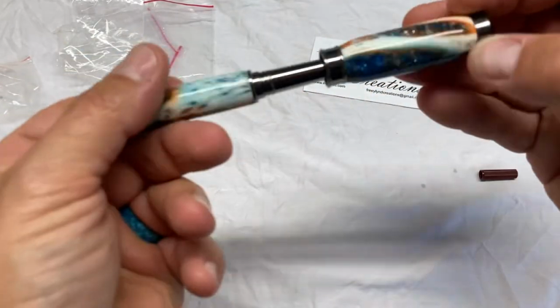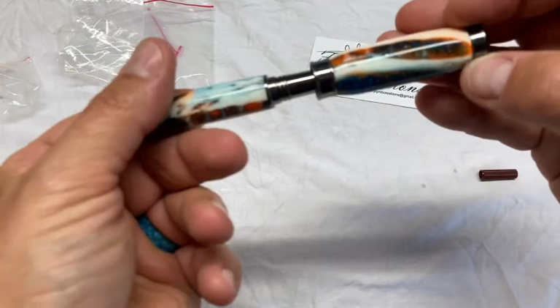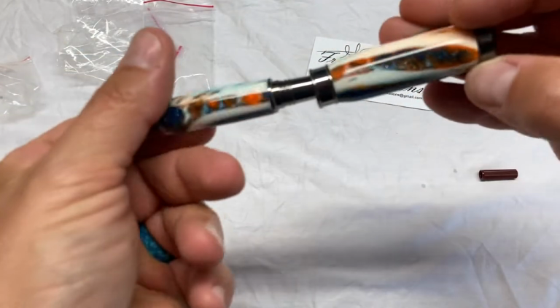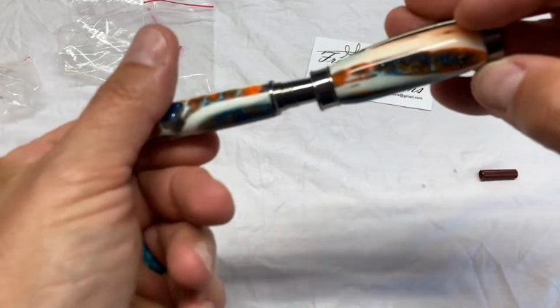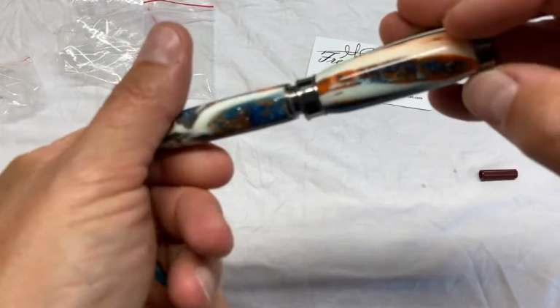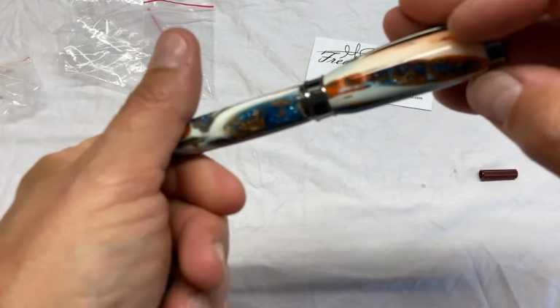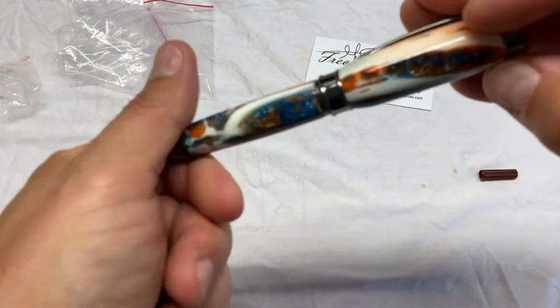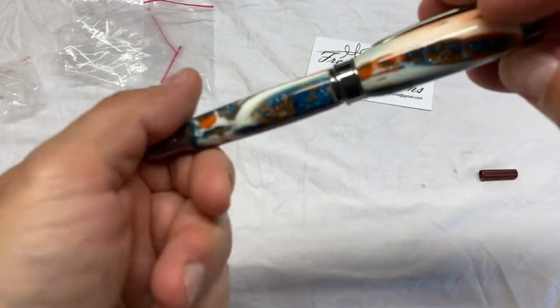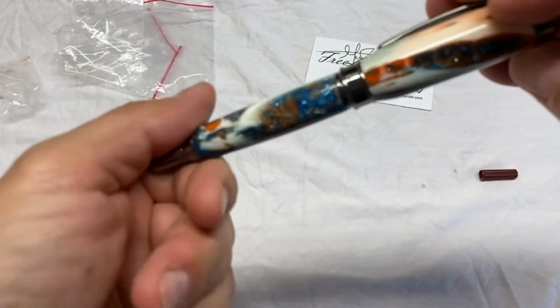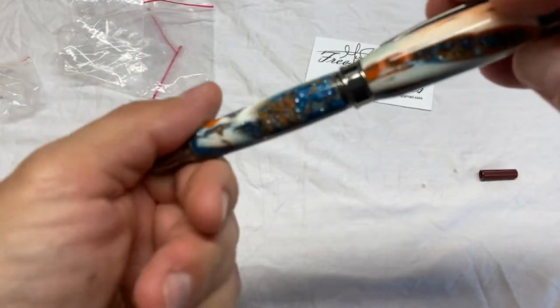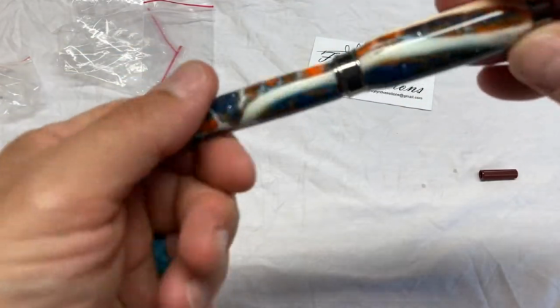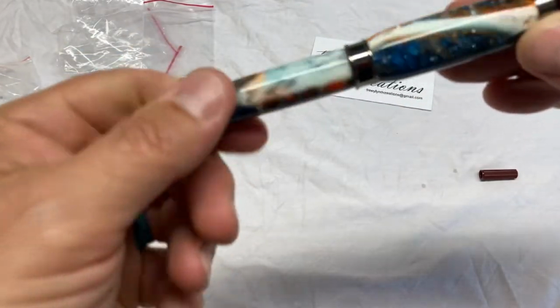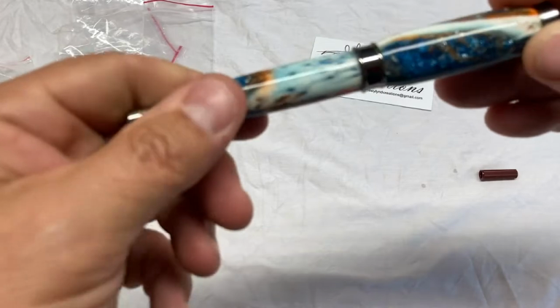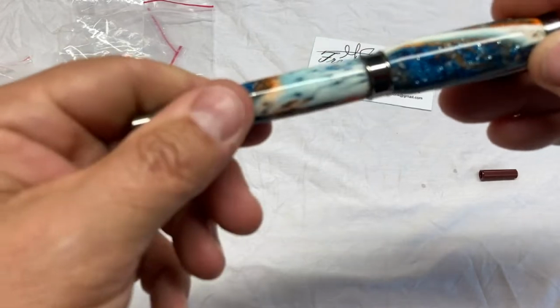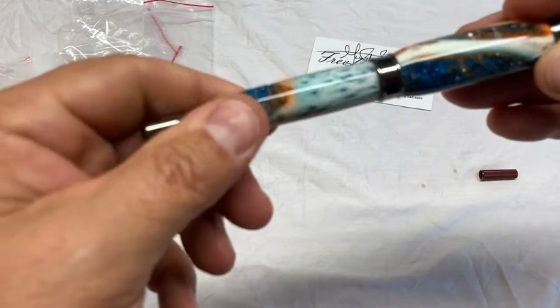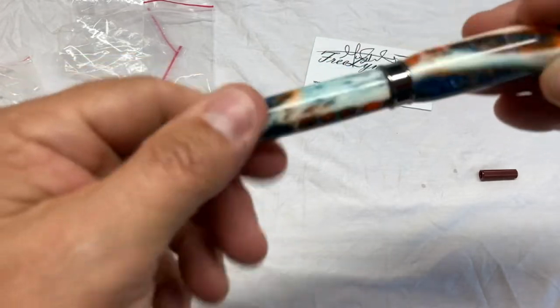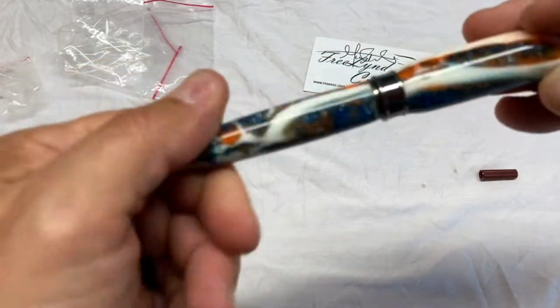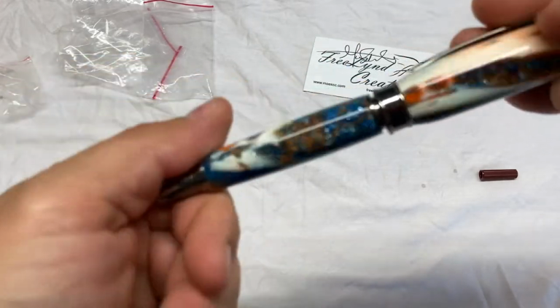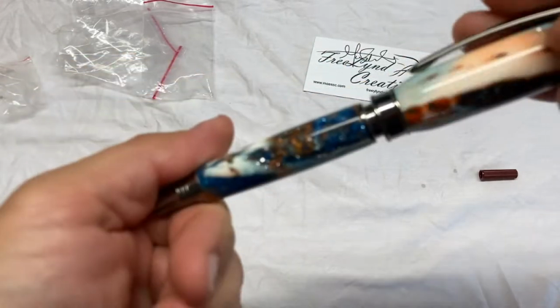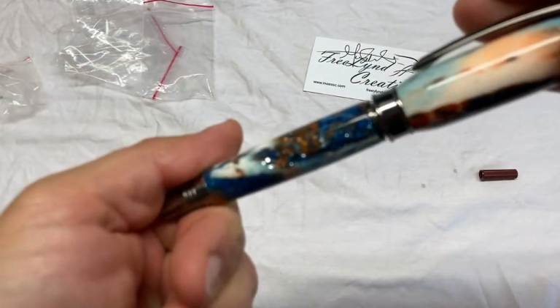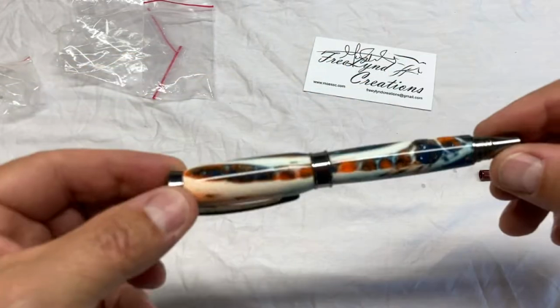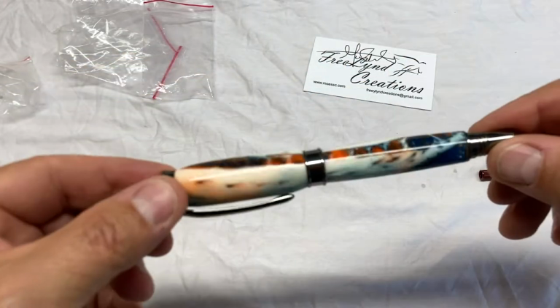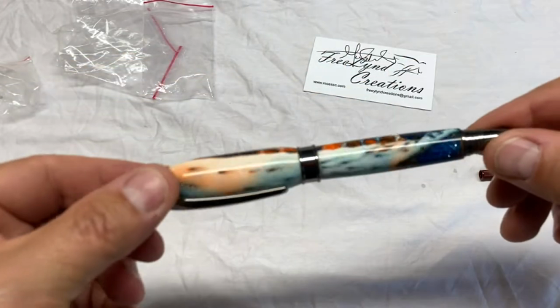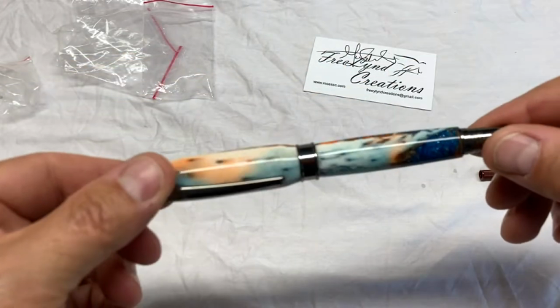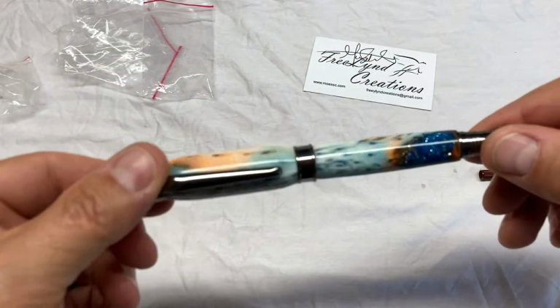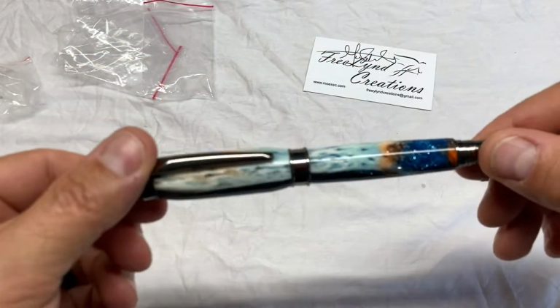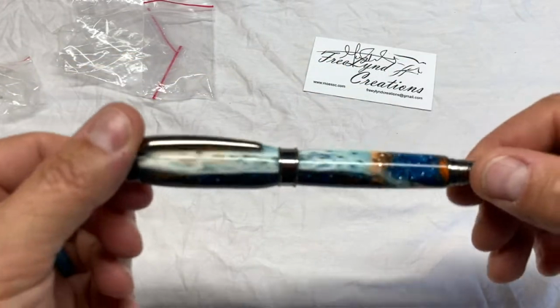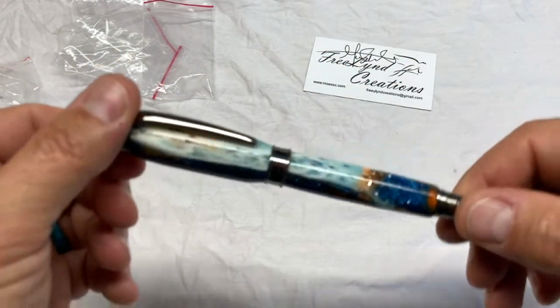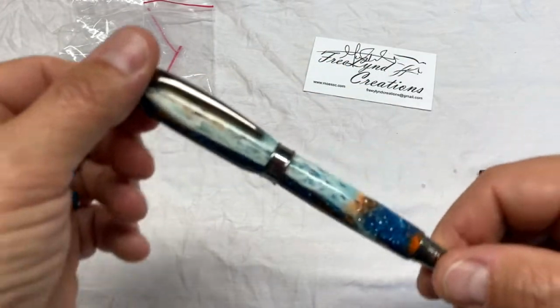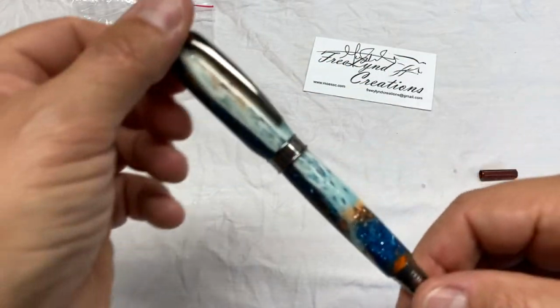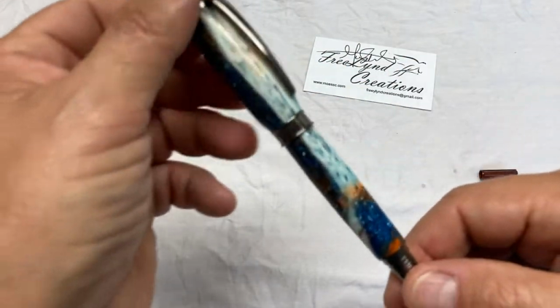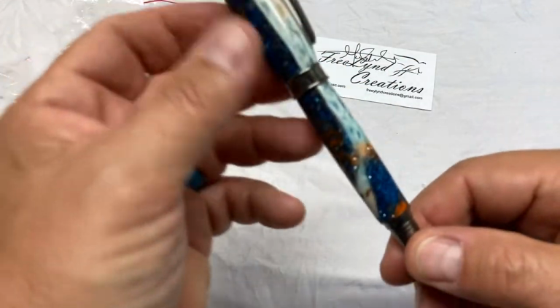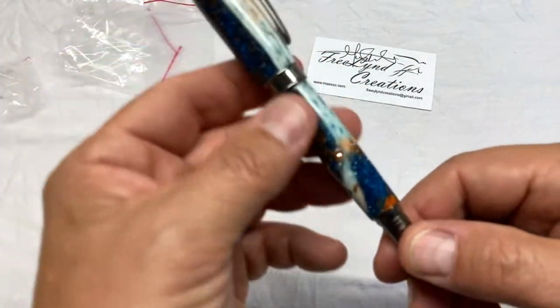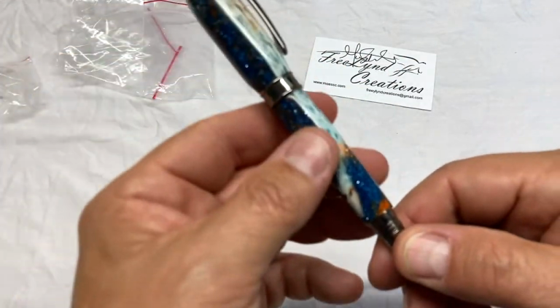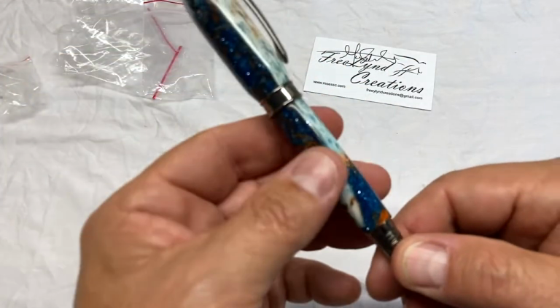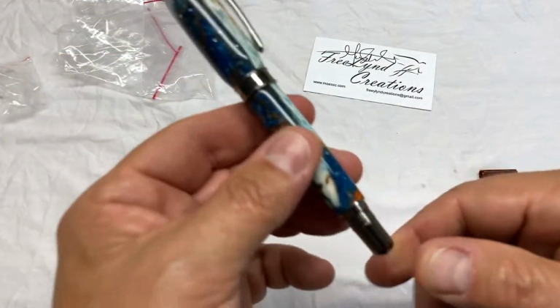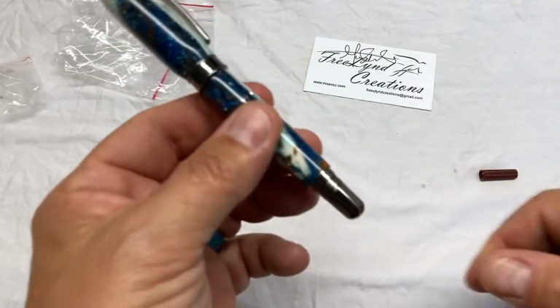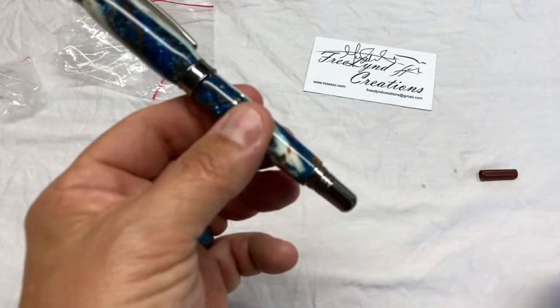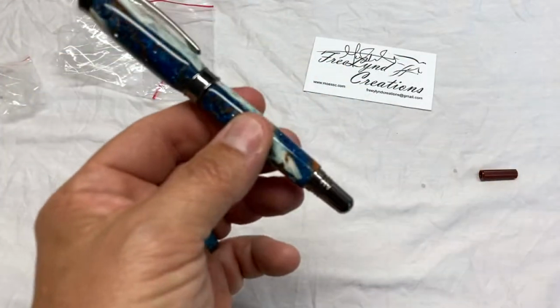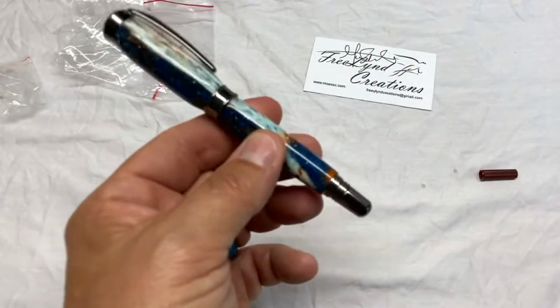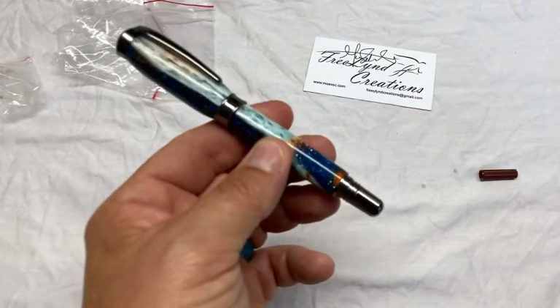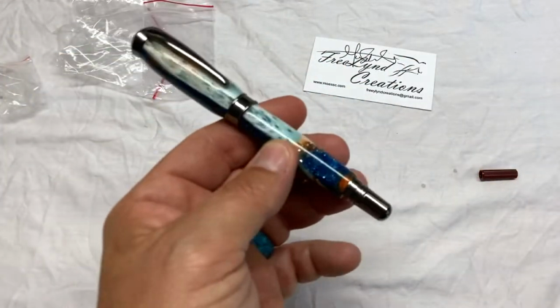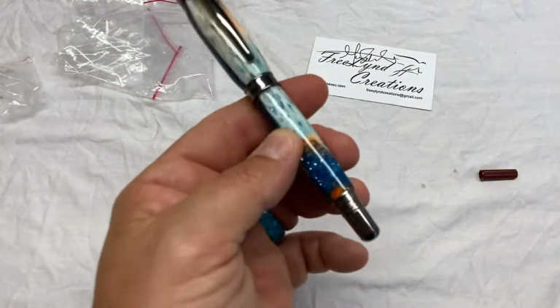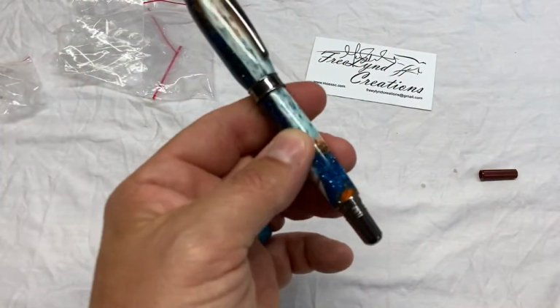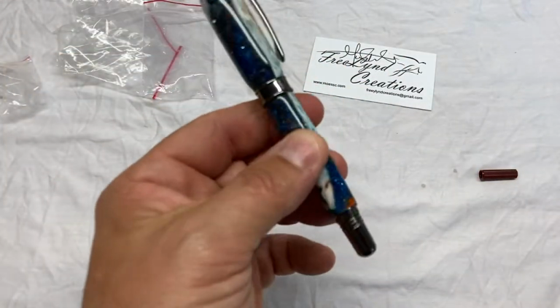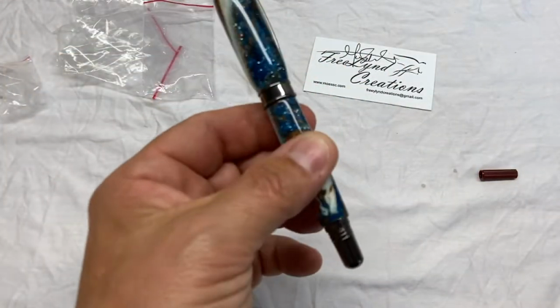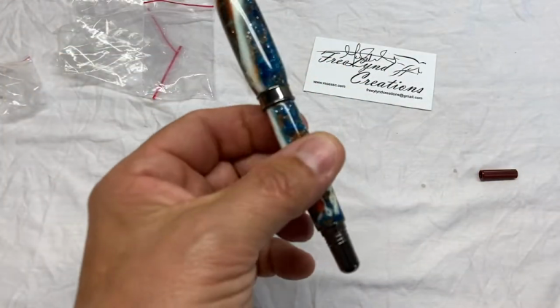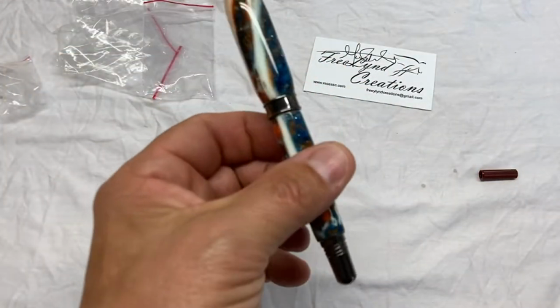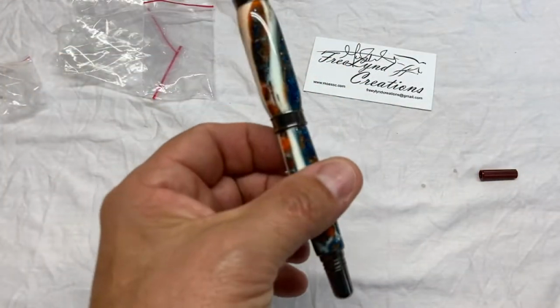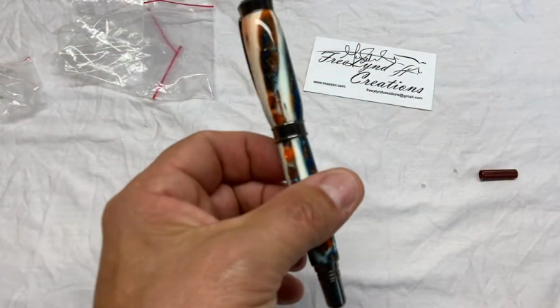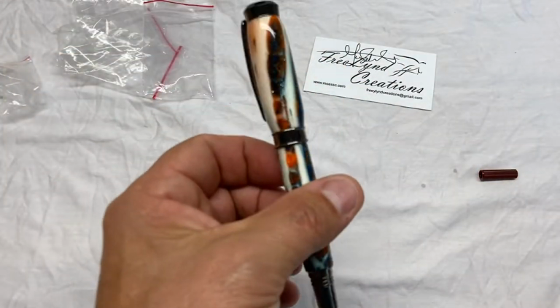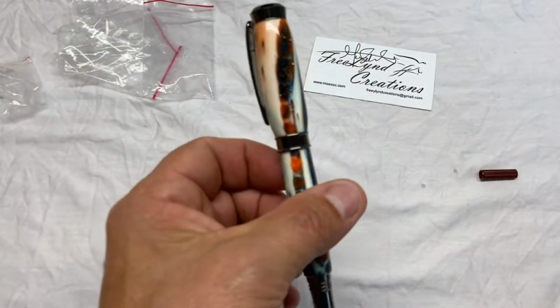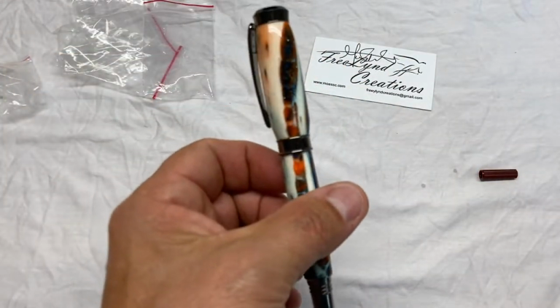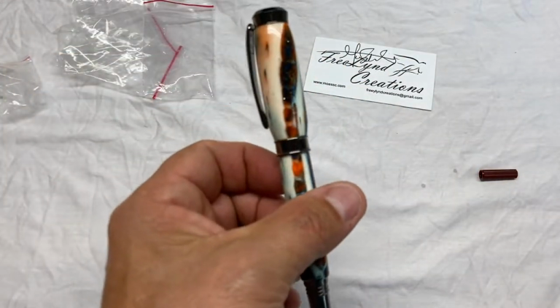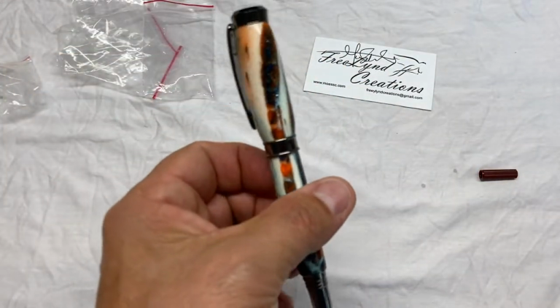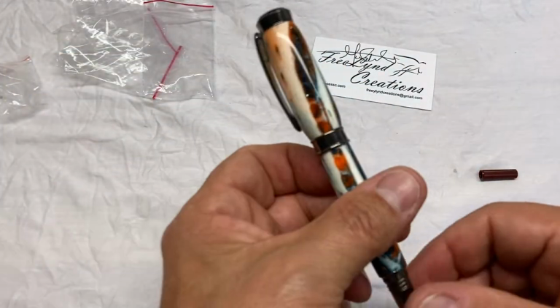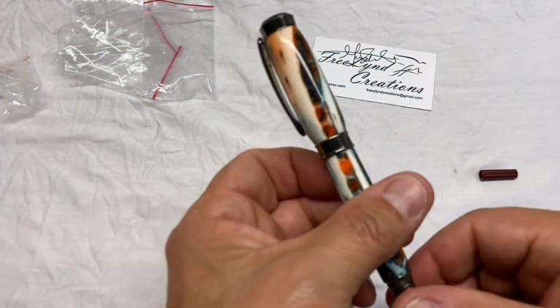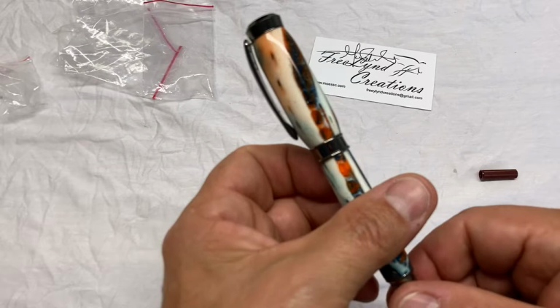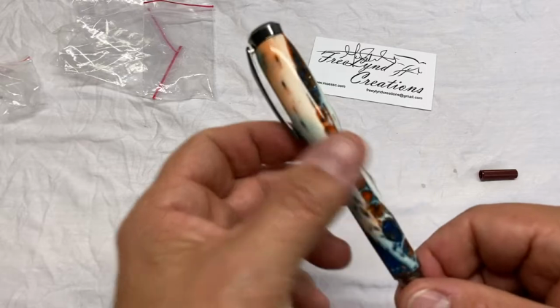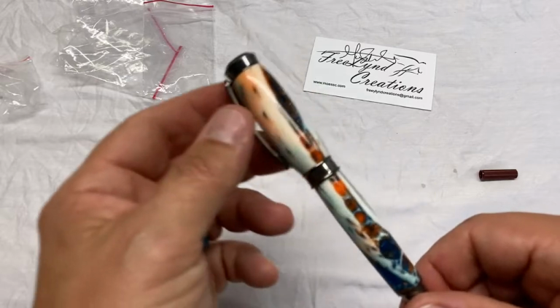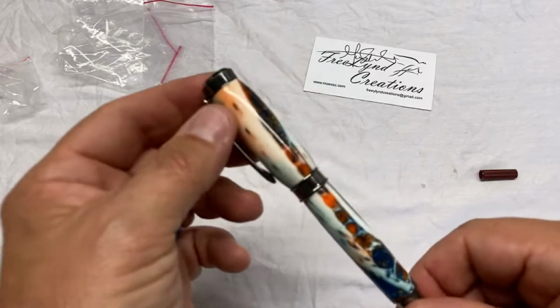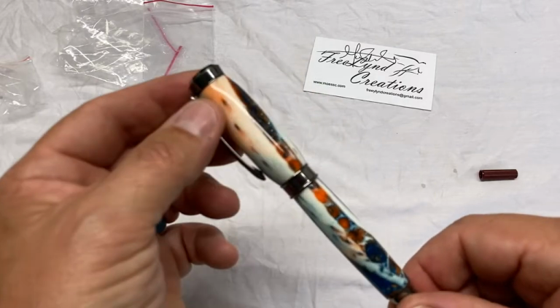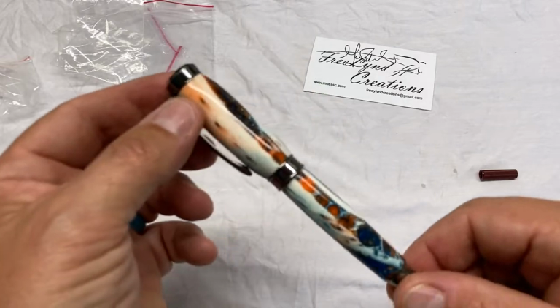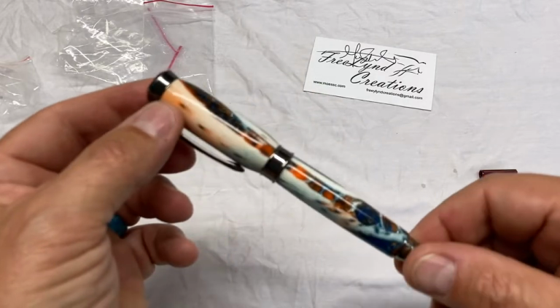So there you are, gator fans — our gator jawbone cast in blue and orange resin. What a beautiful pen.